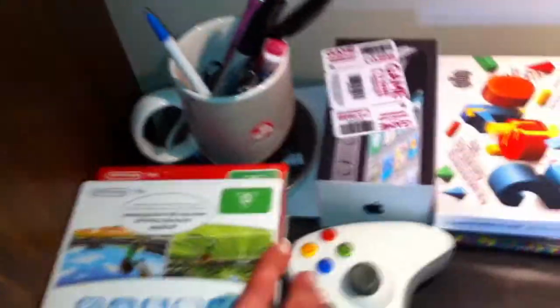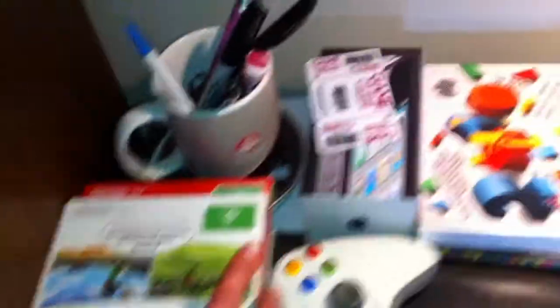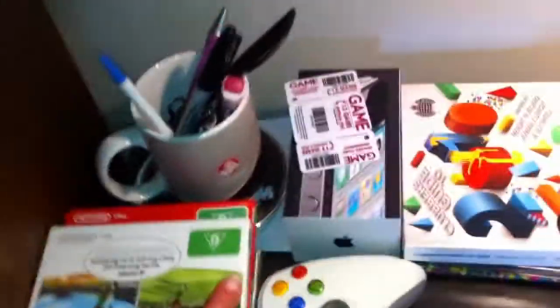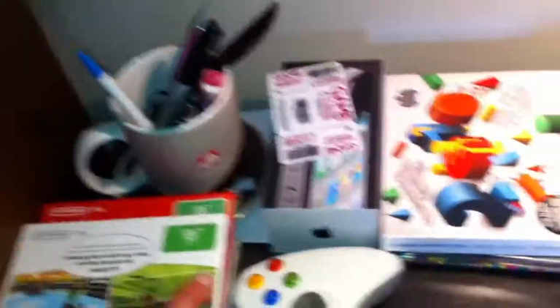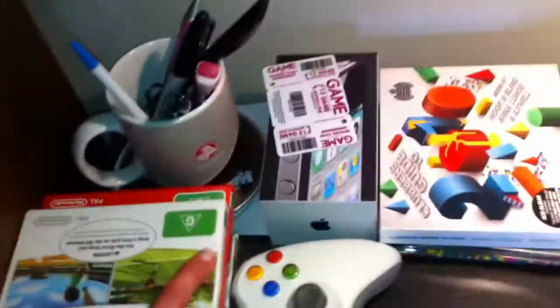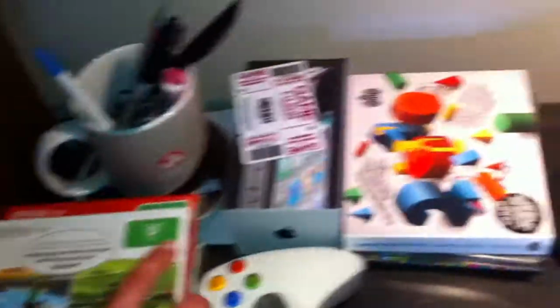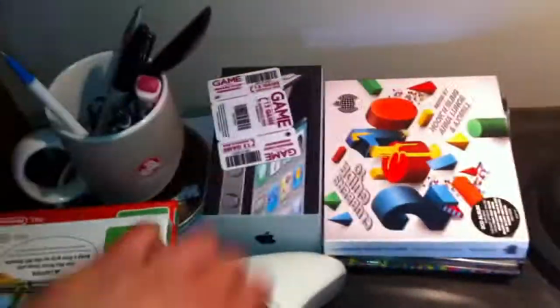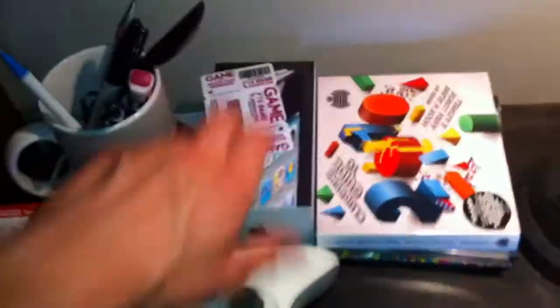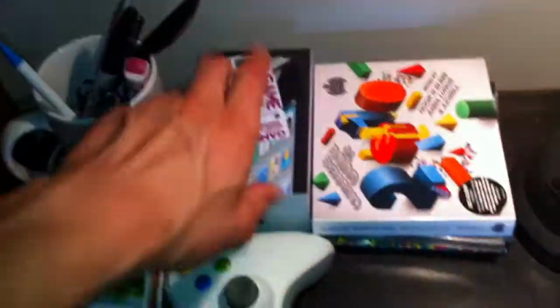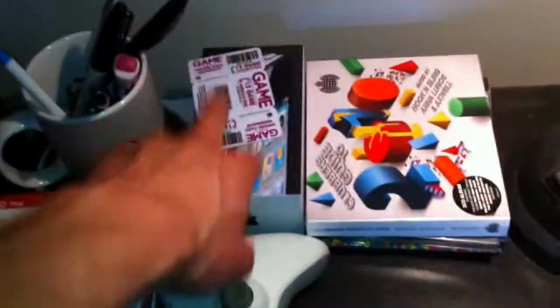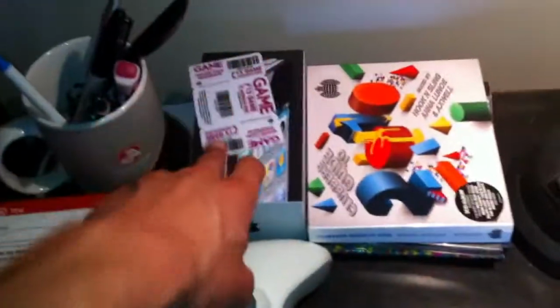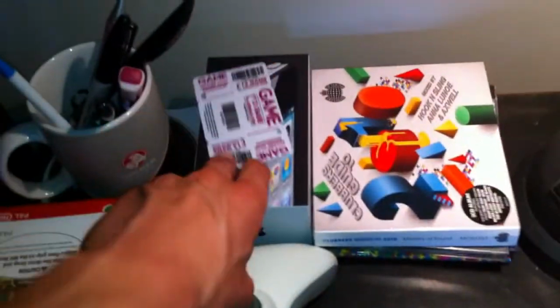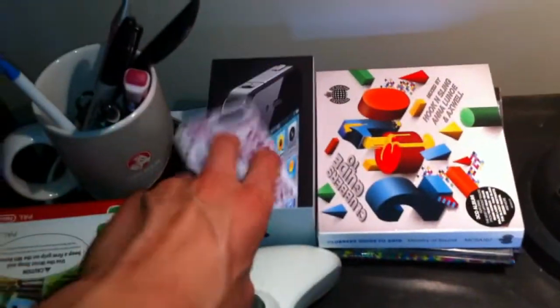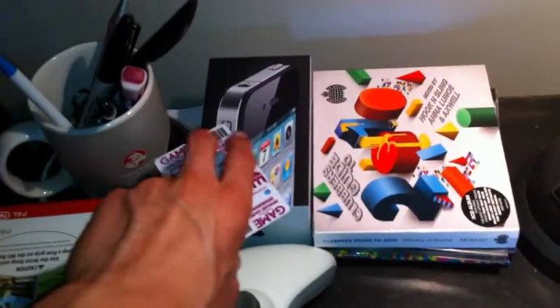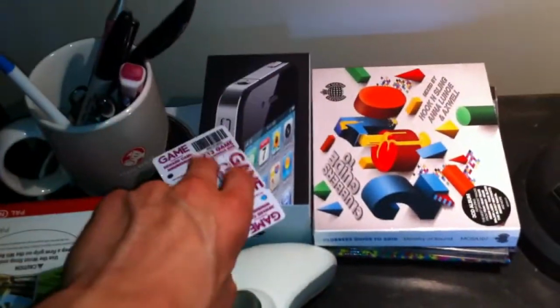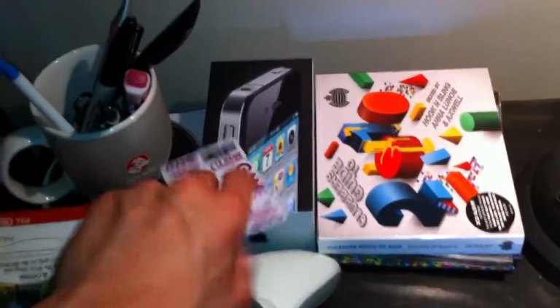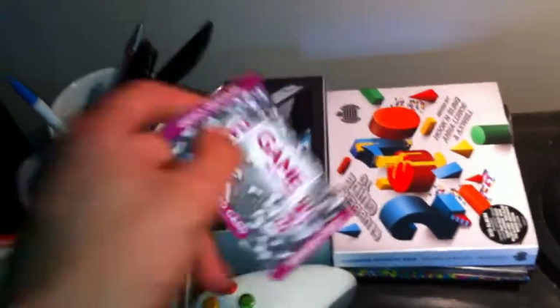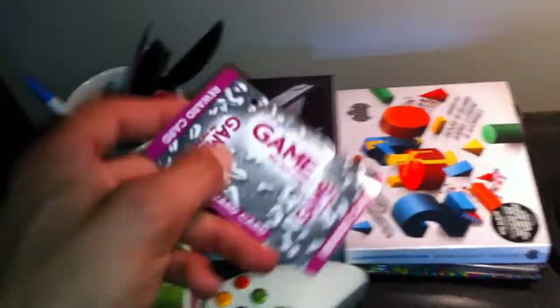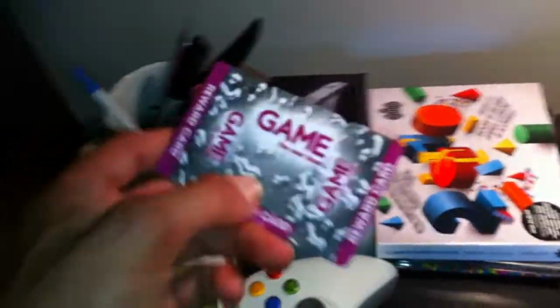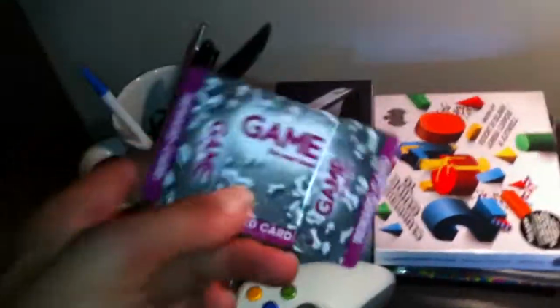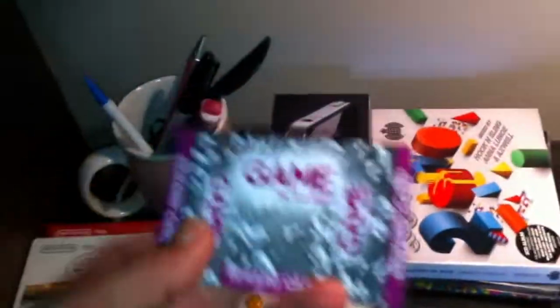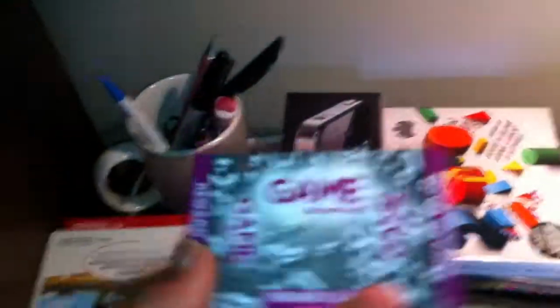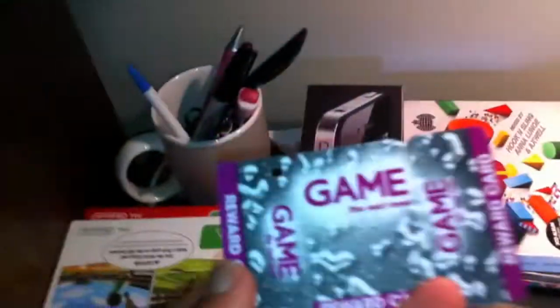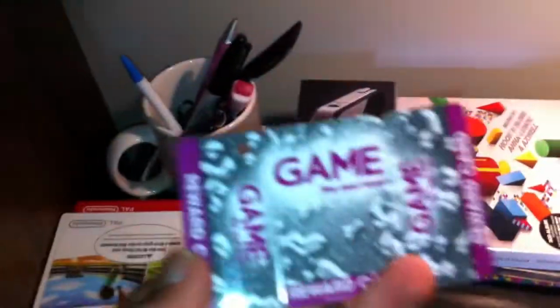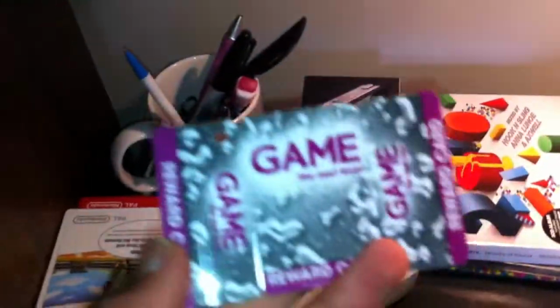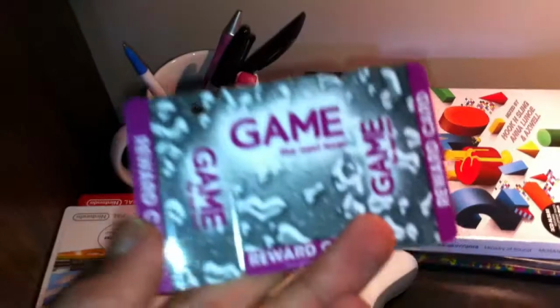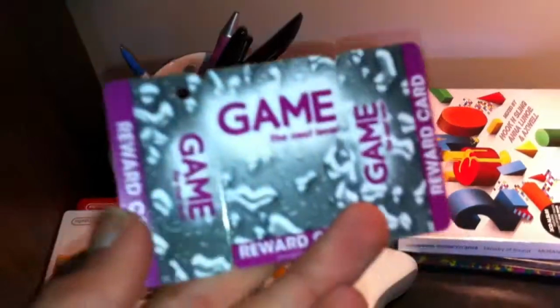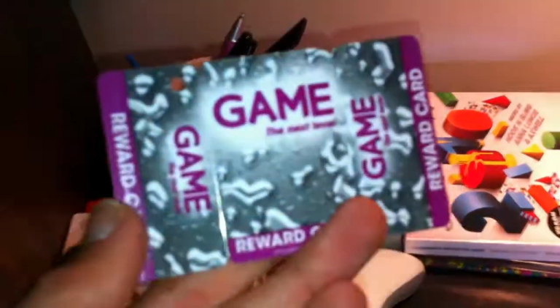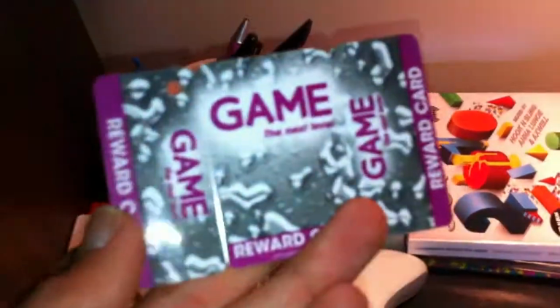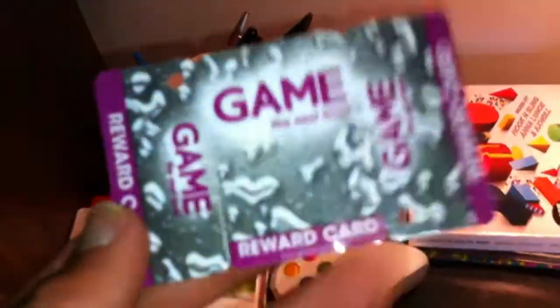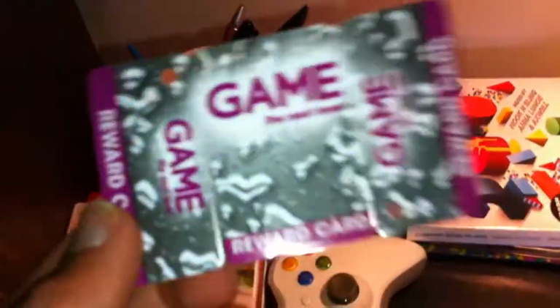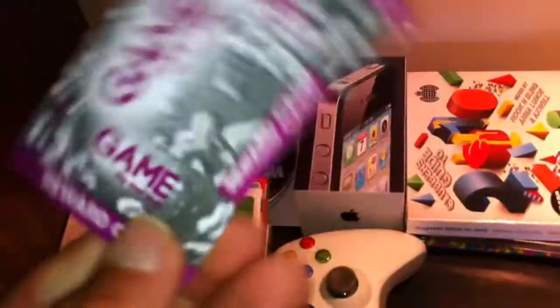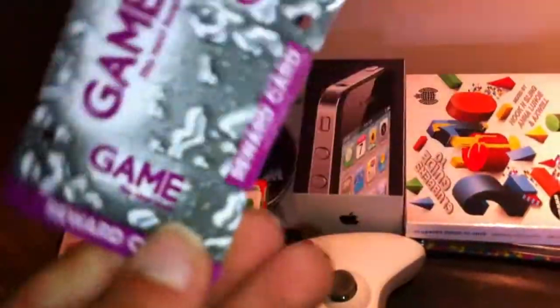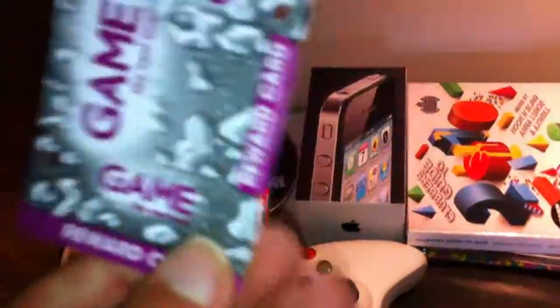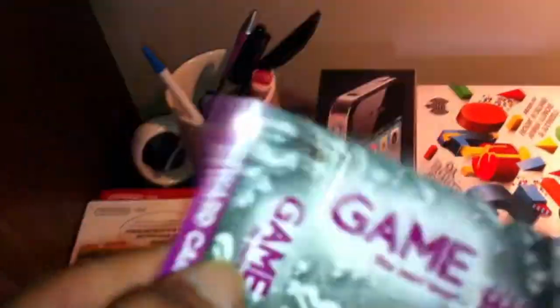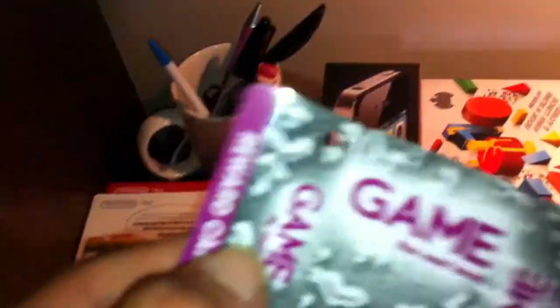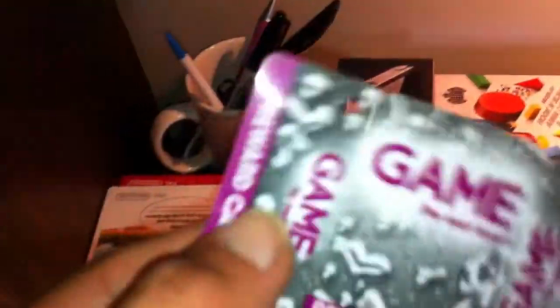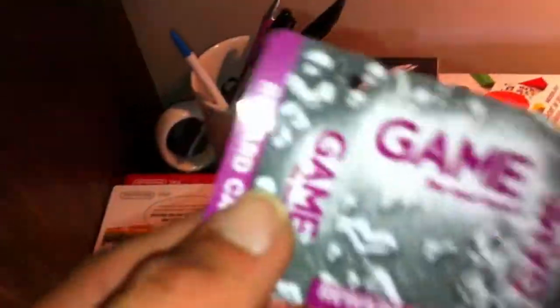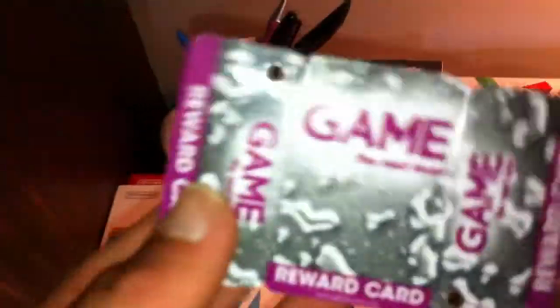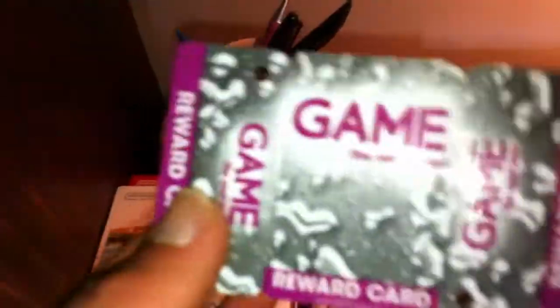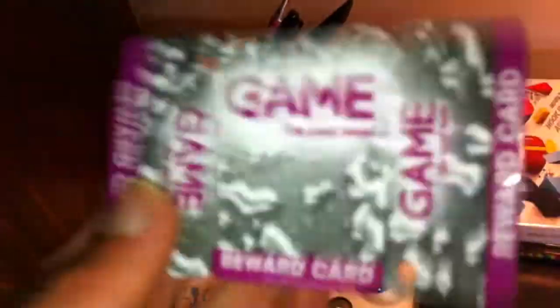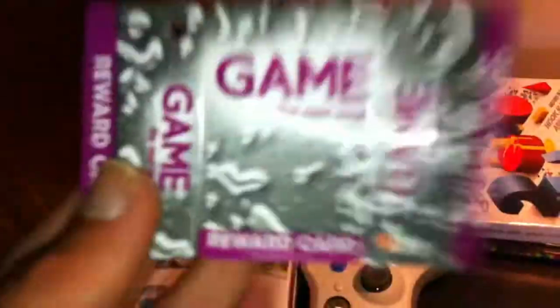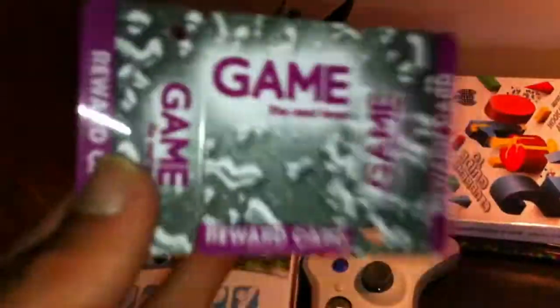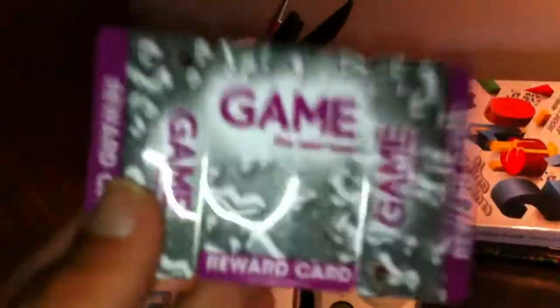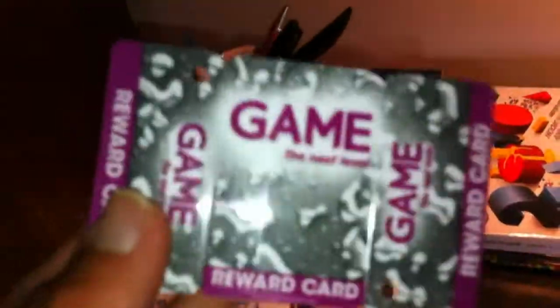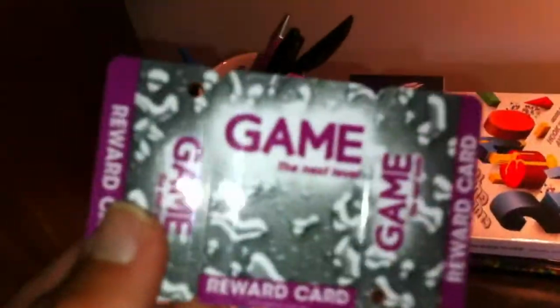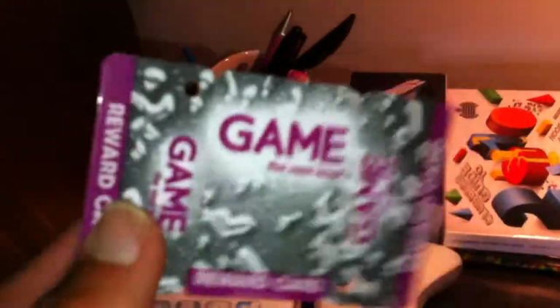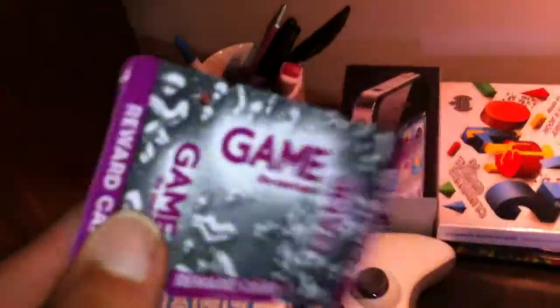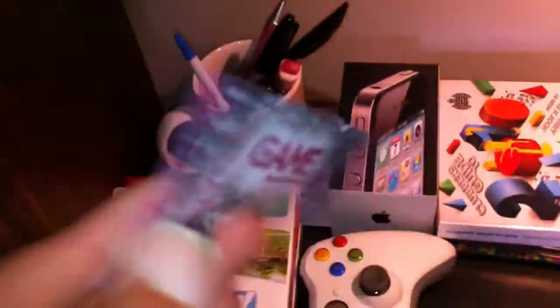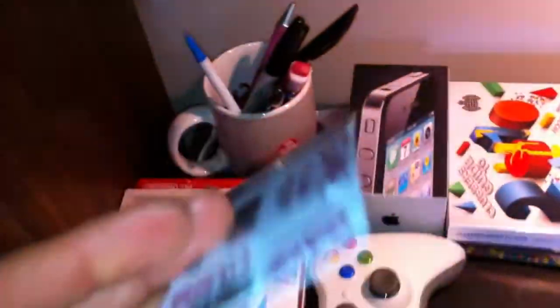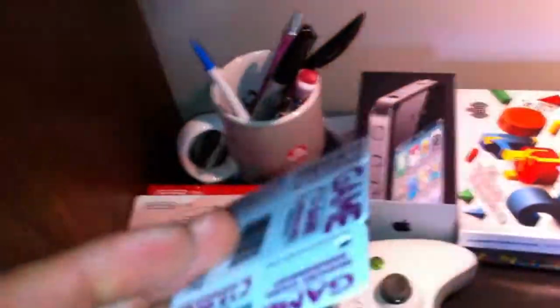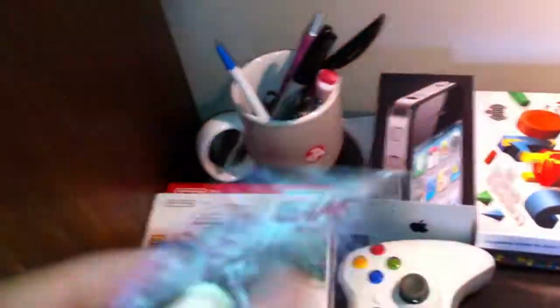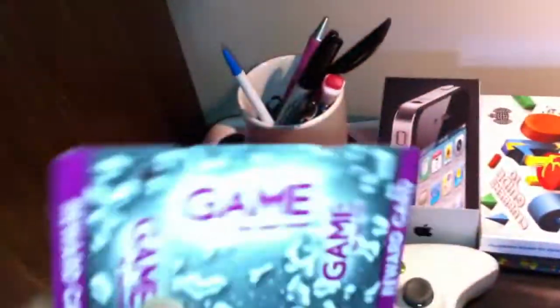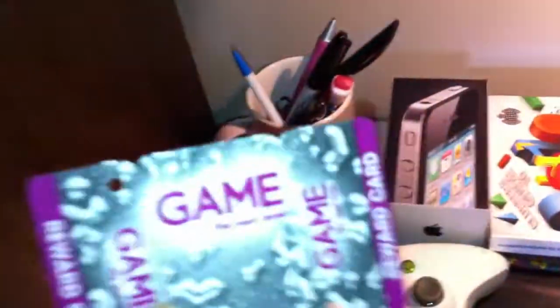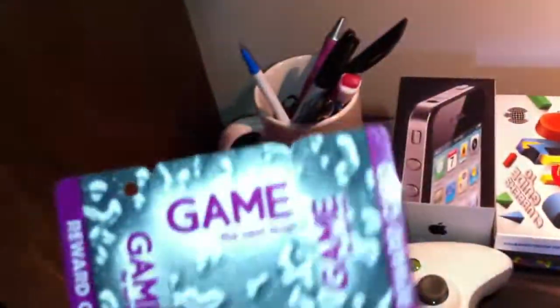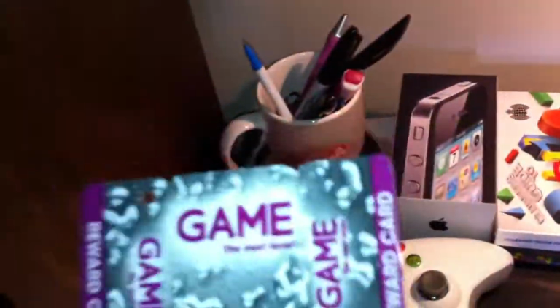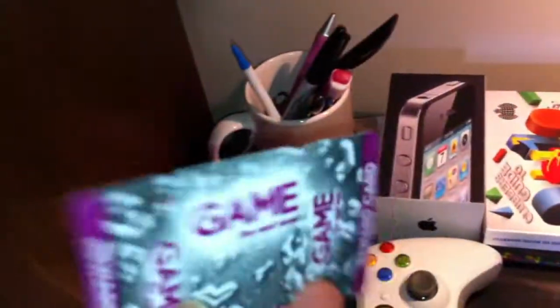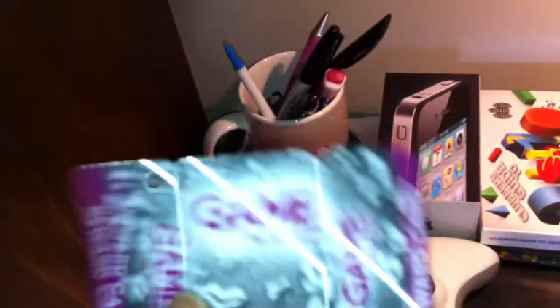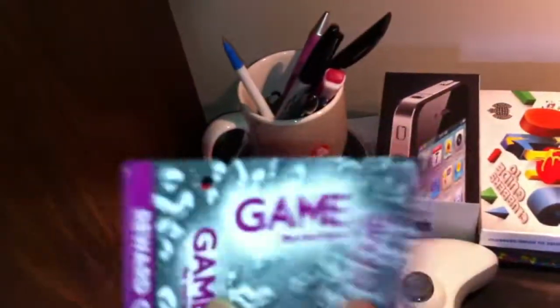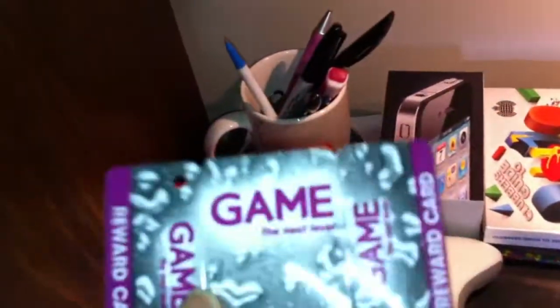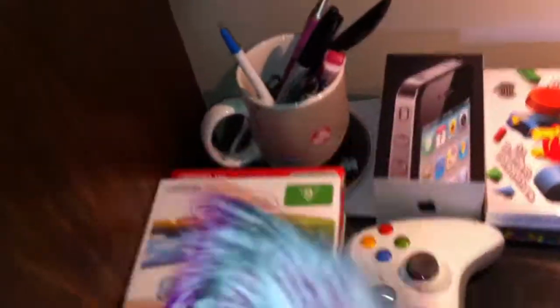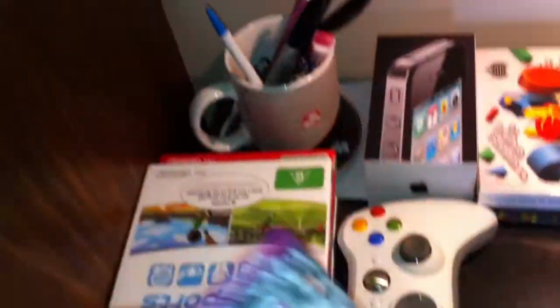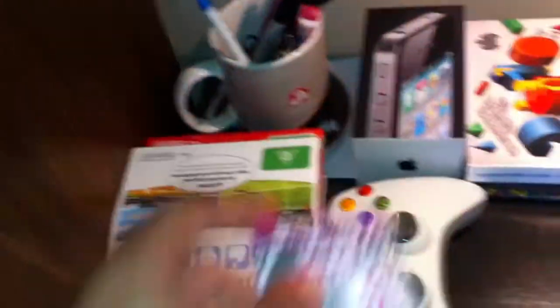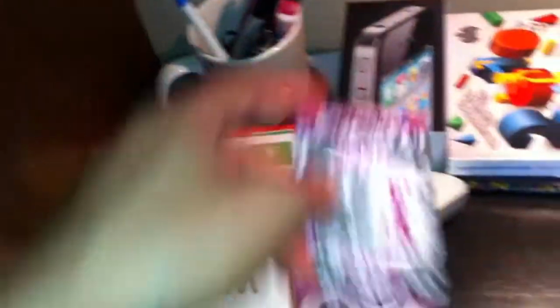Just pens and stuff in my iPhone box. Little game club thing for the shop game.